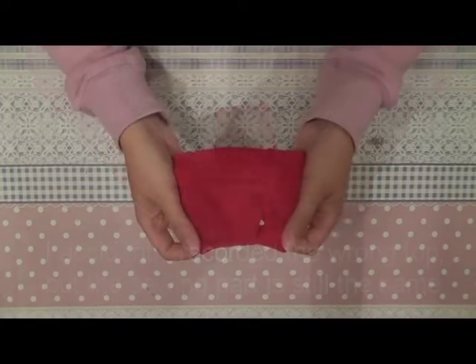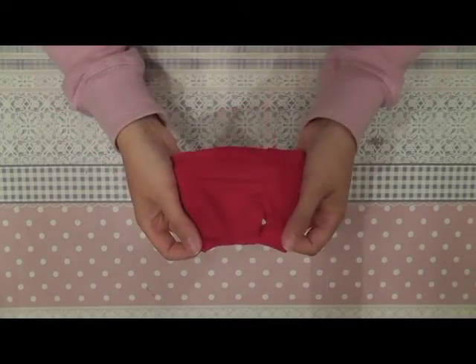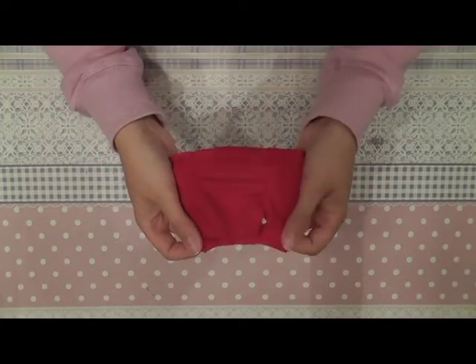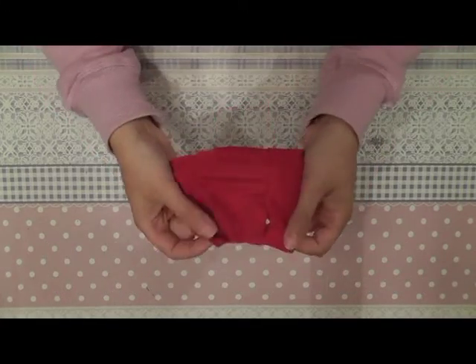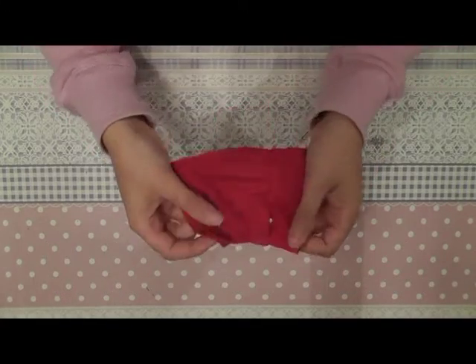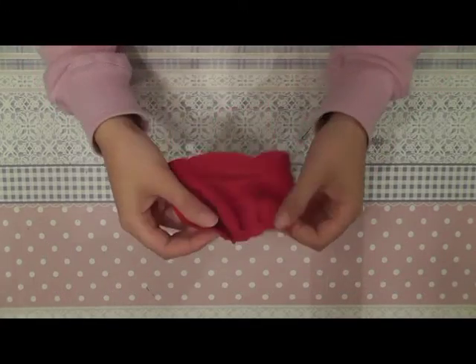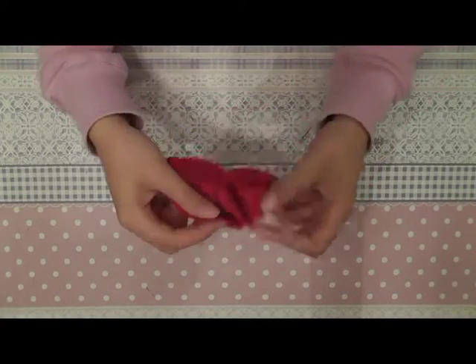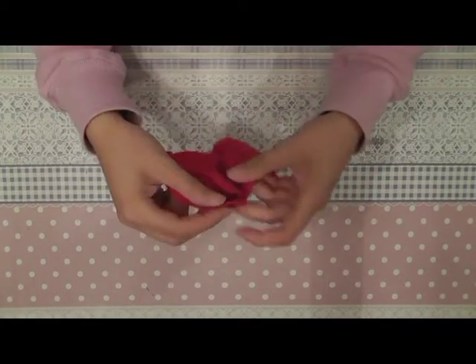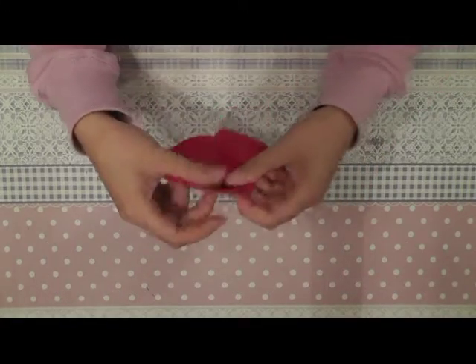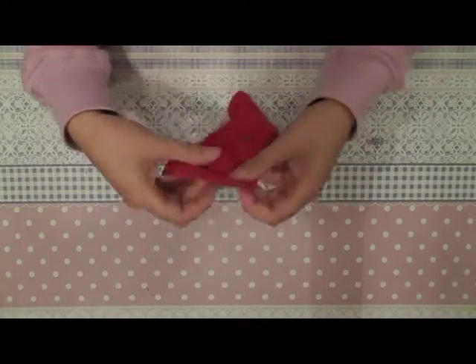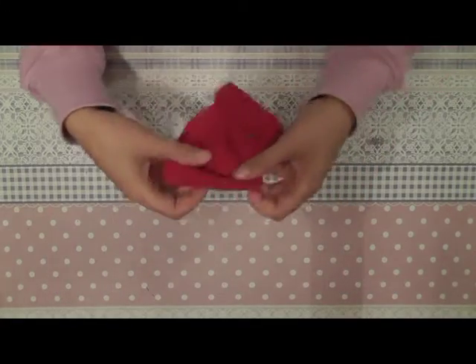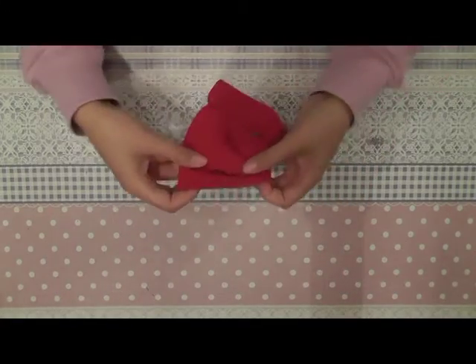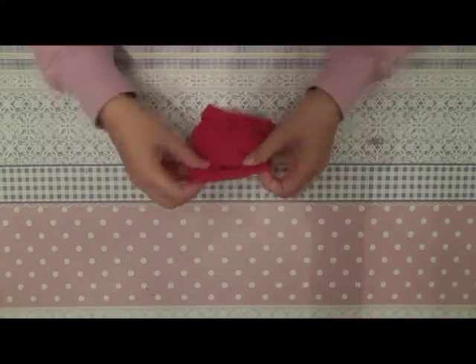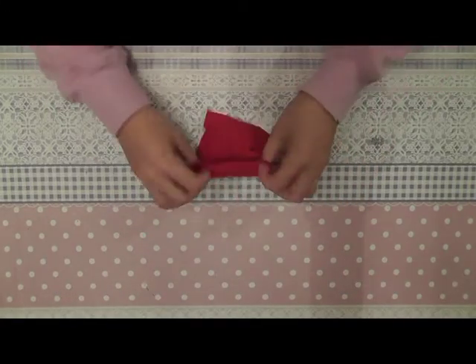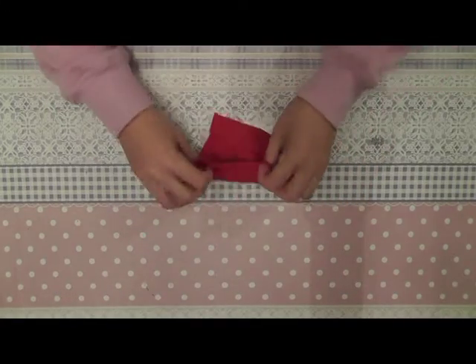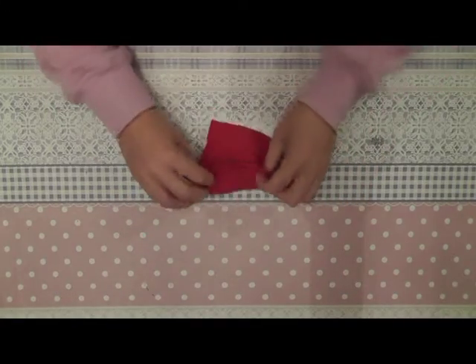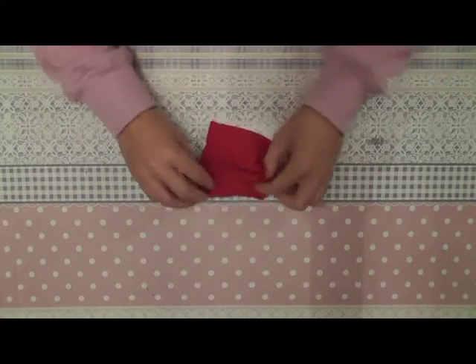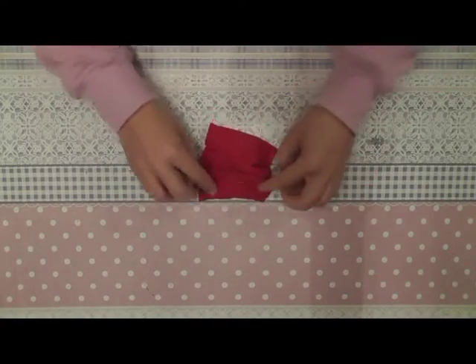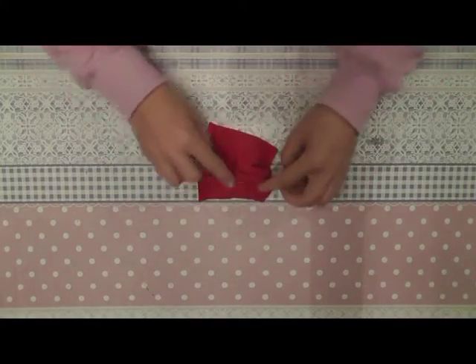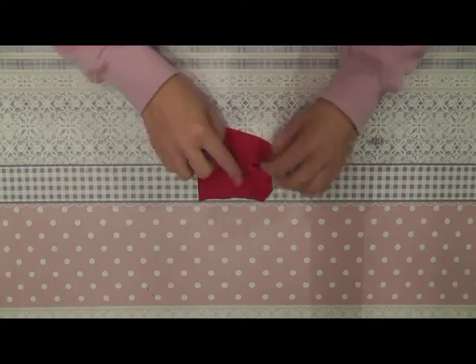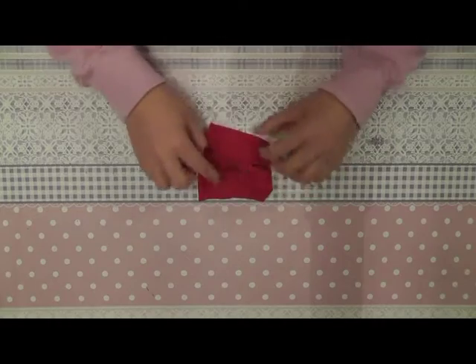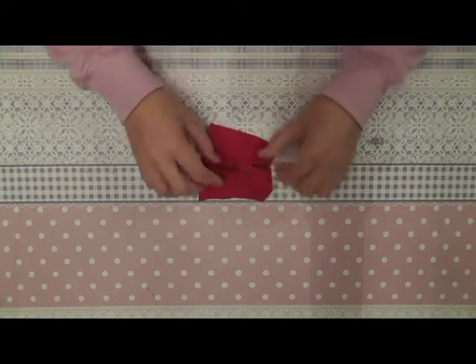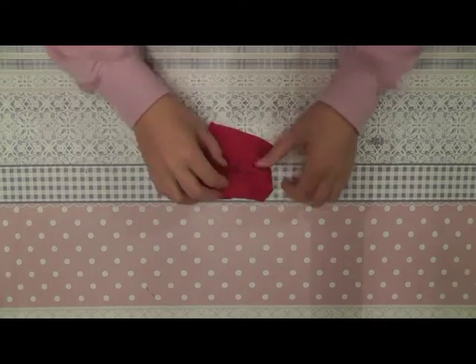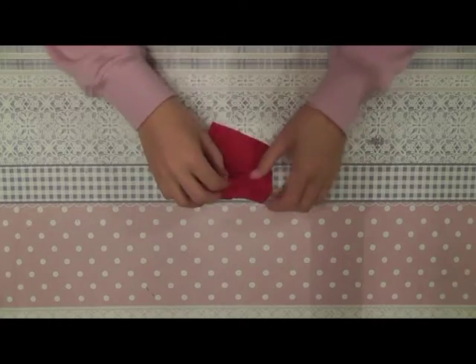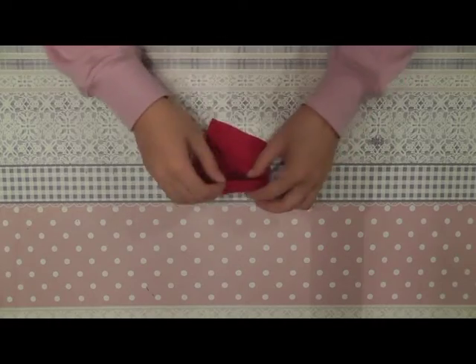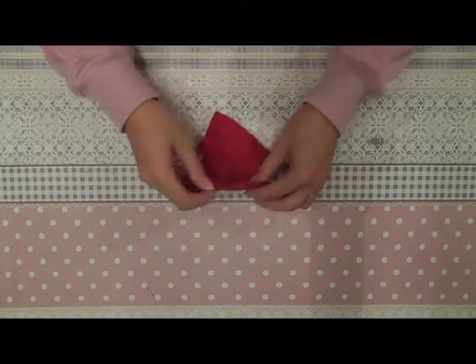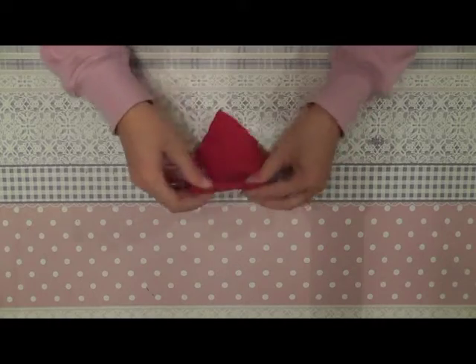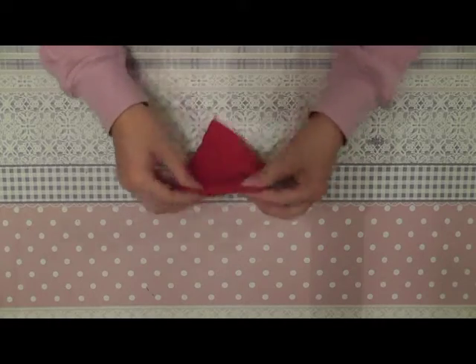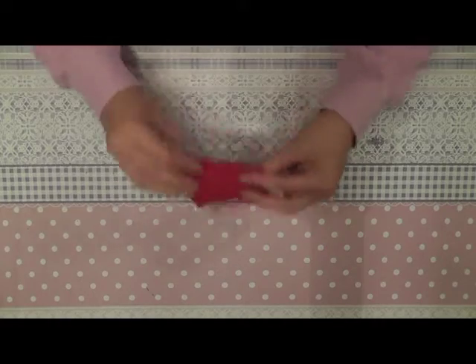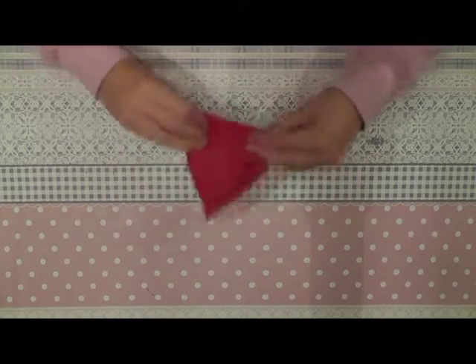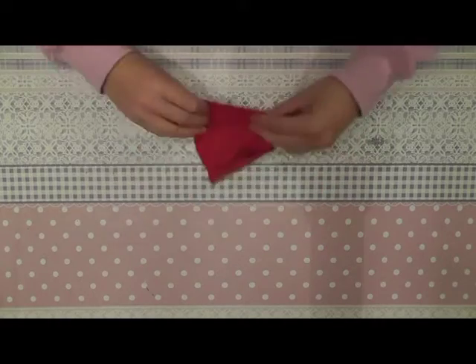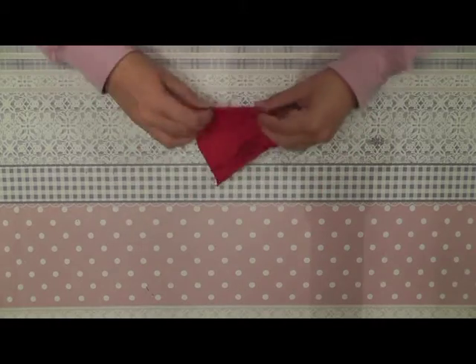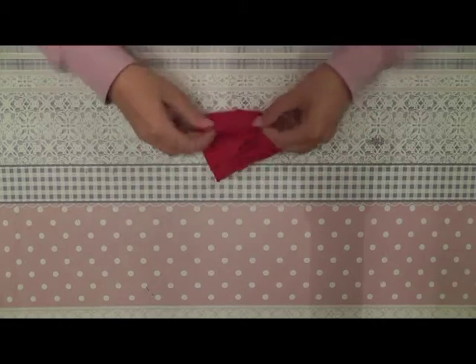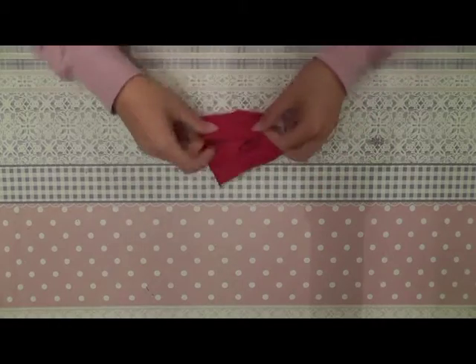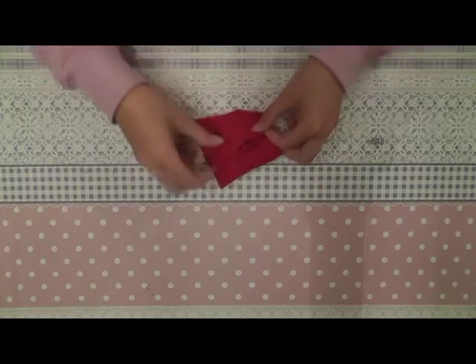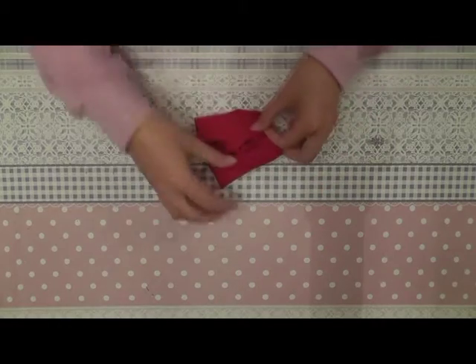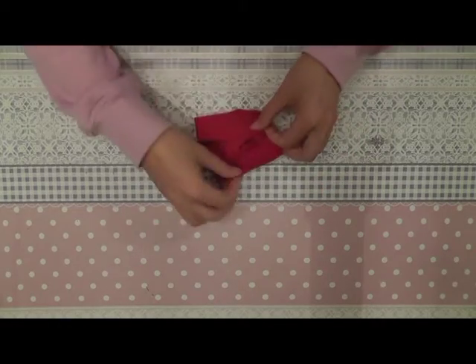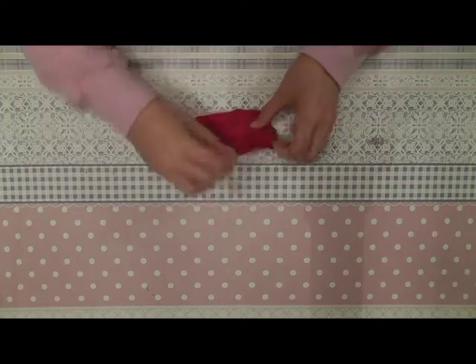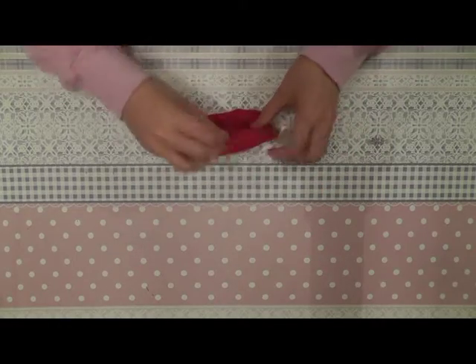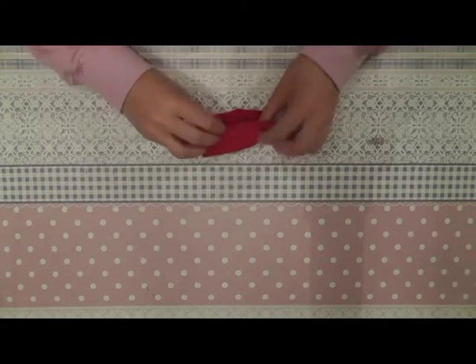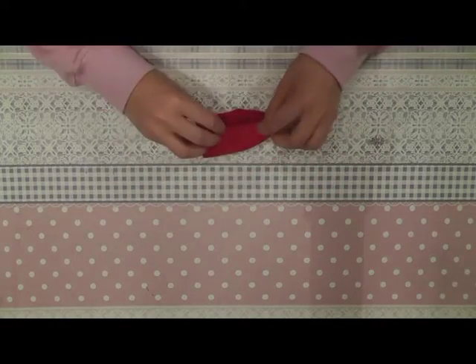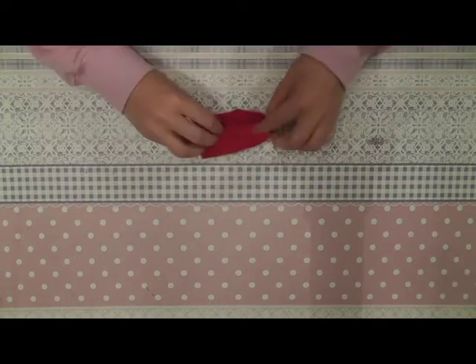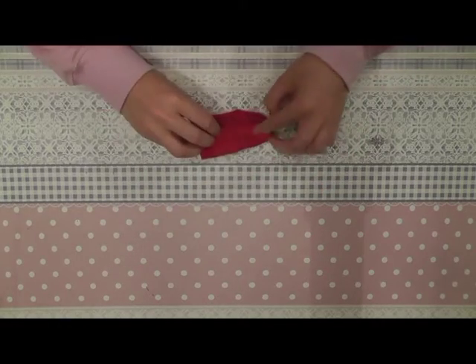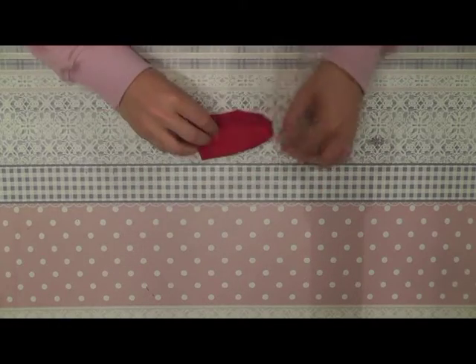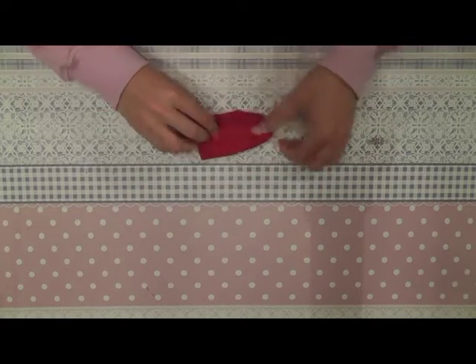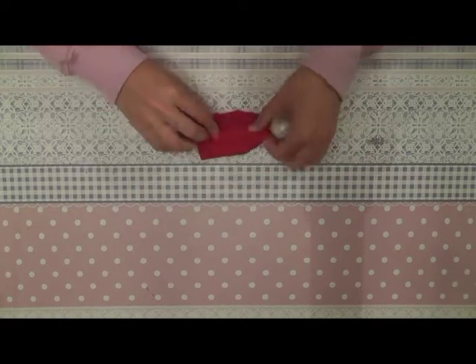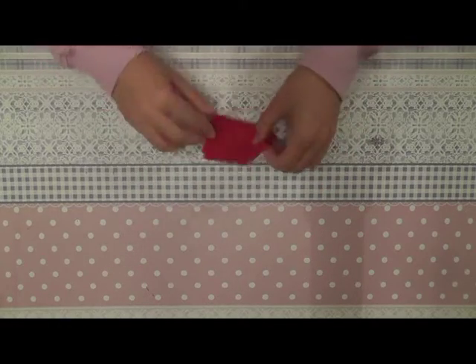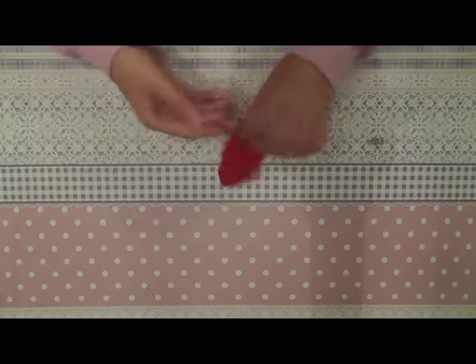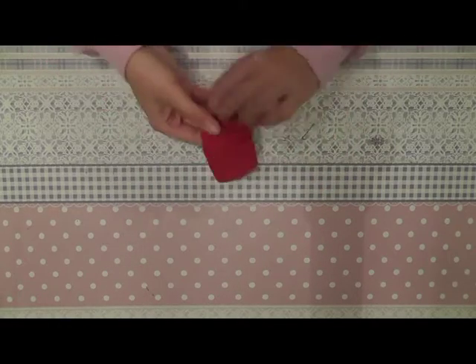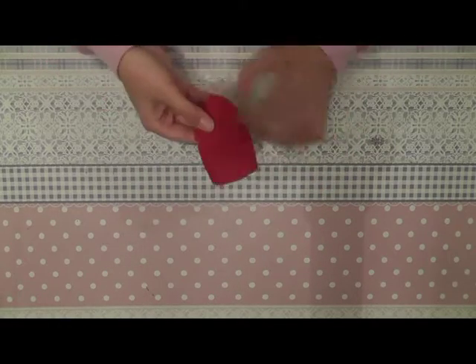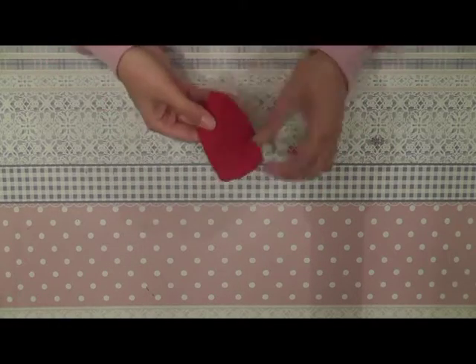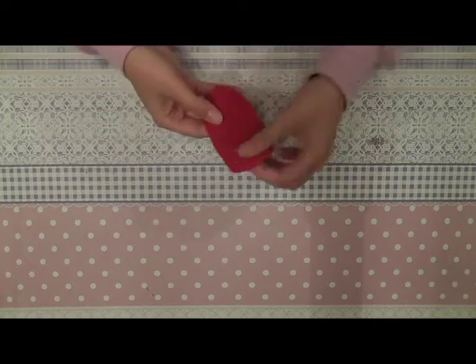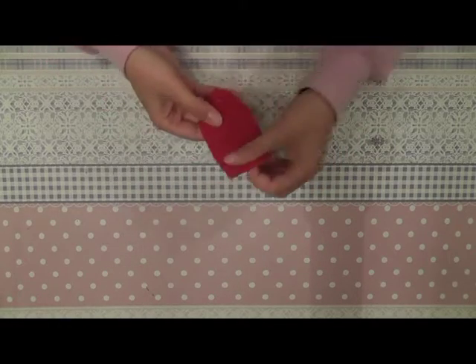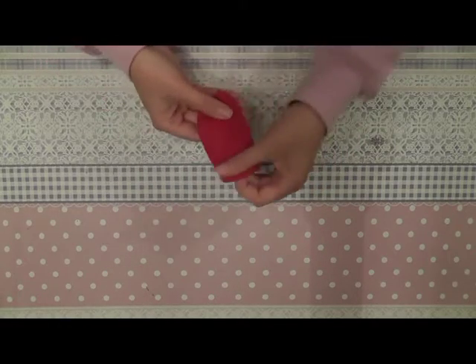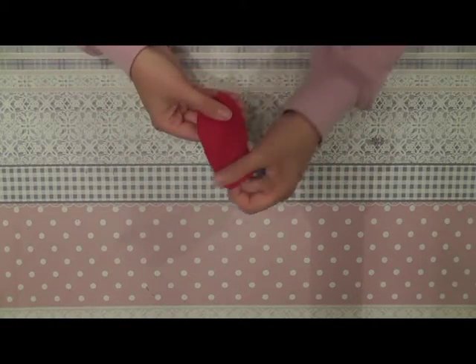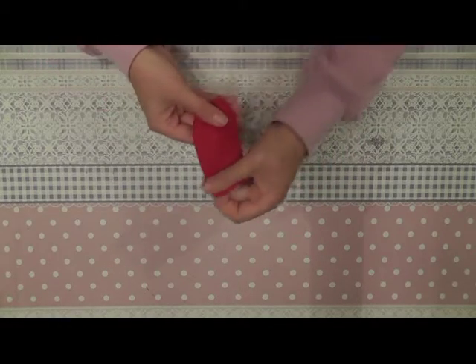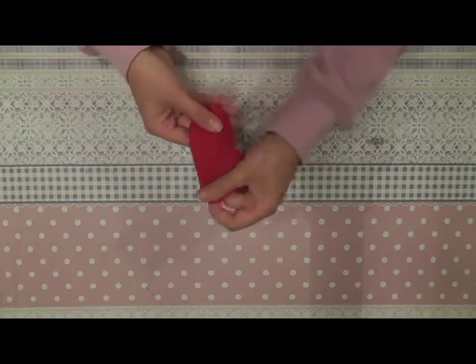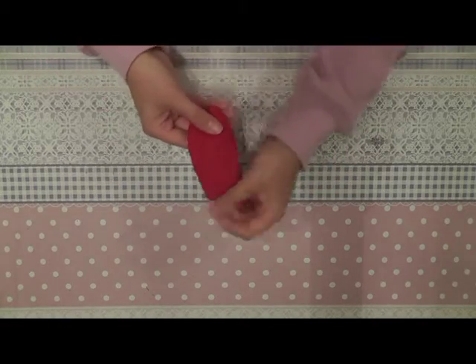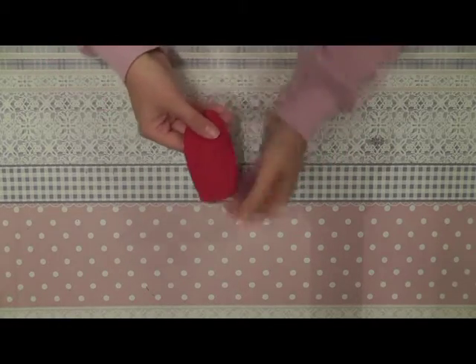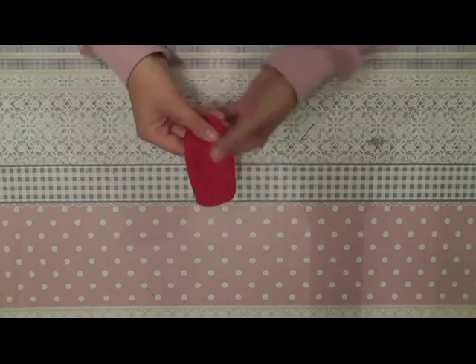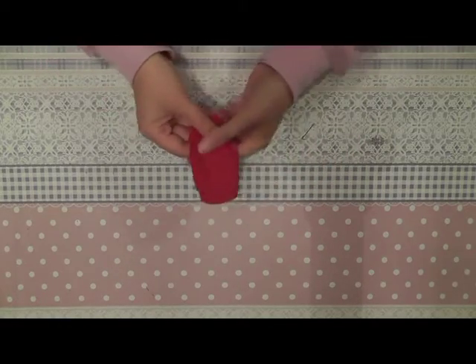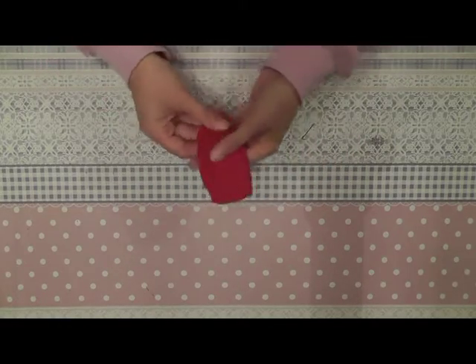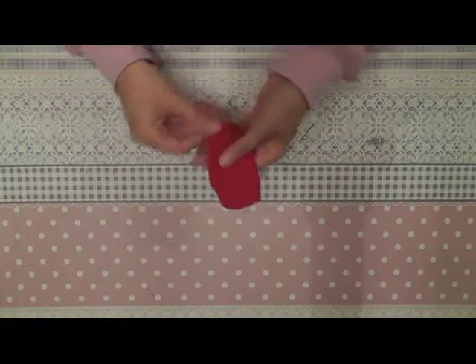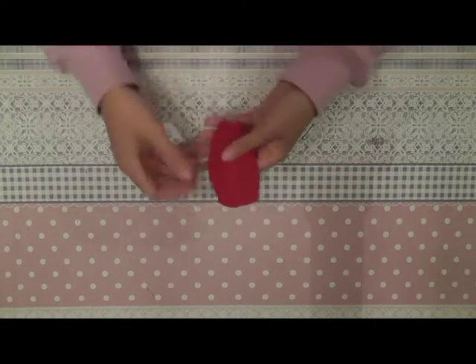The only thing left to do now is sew velcro or snap buttons onto the back and your shirt is done.